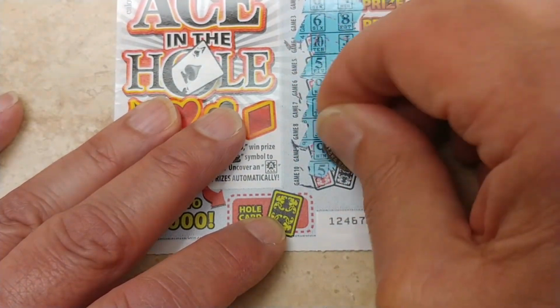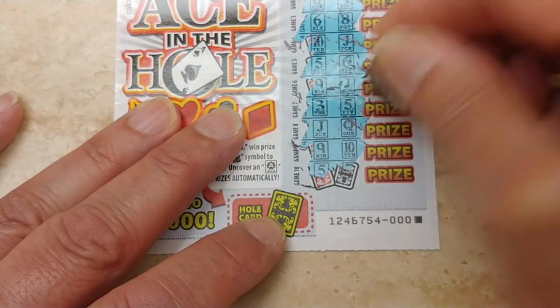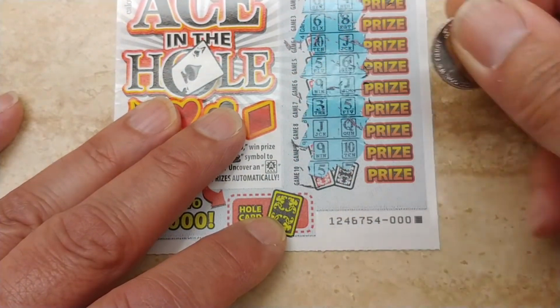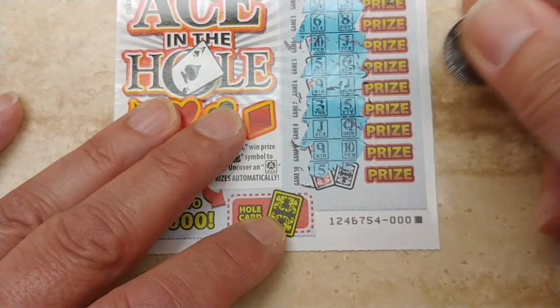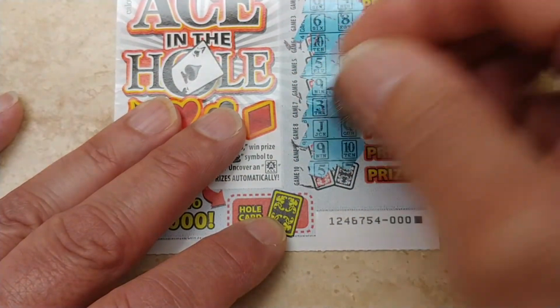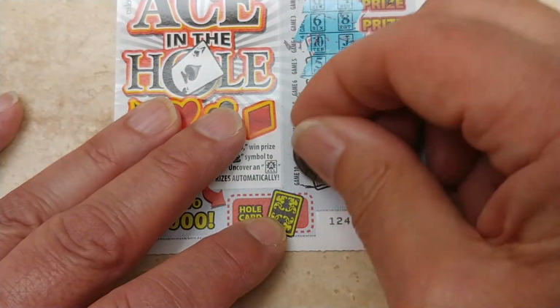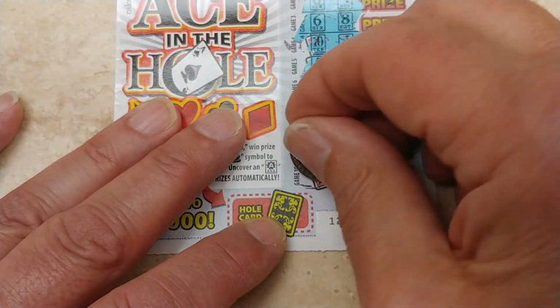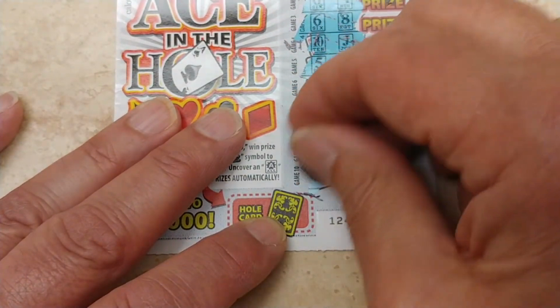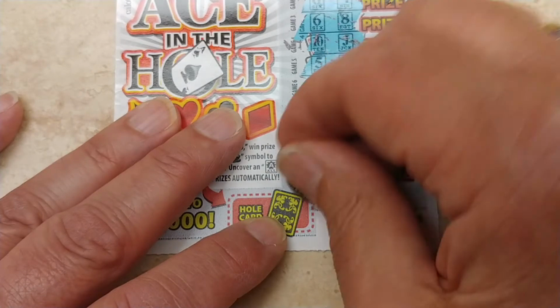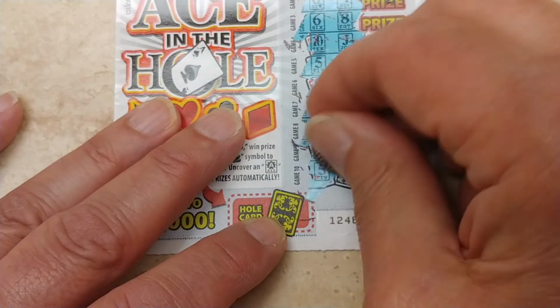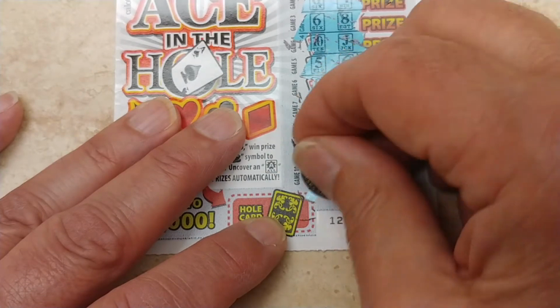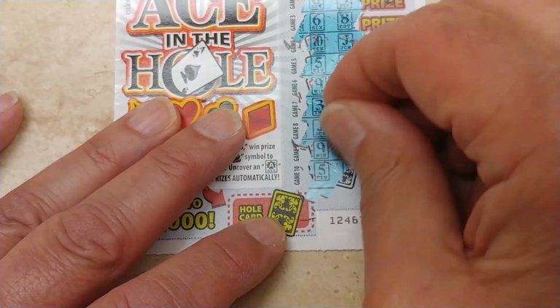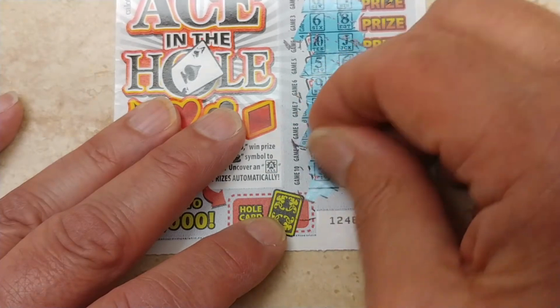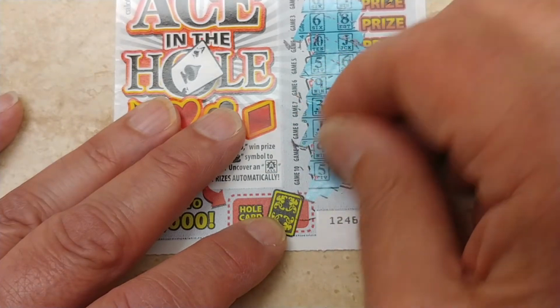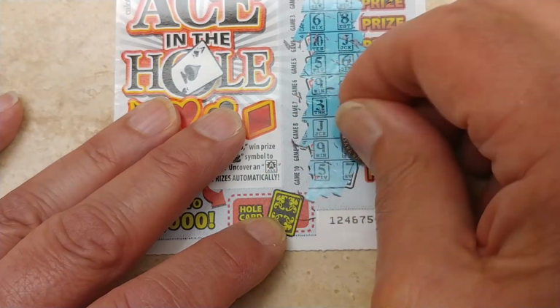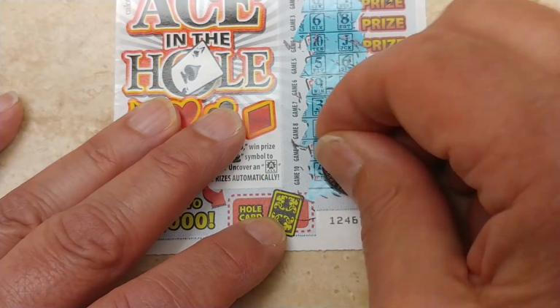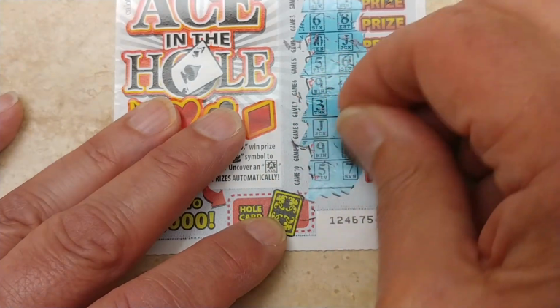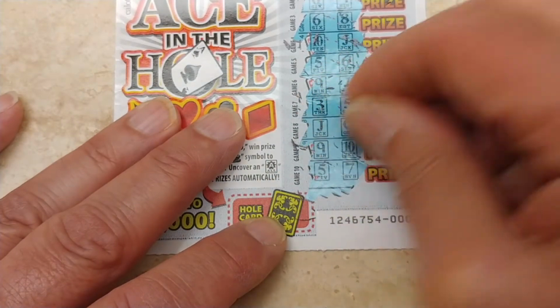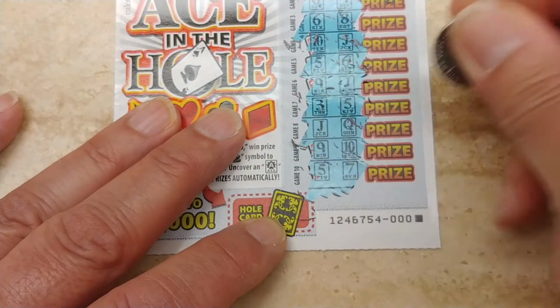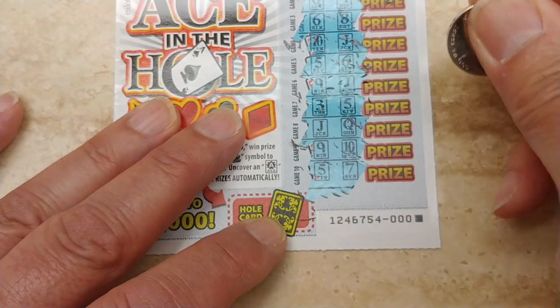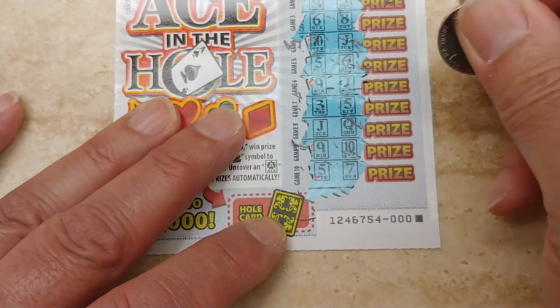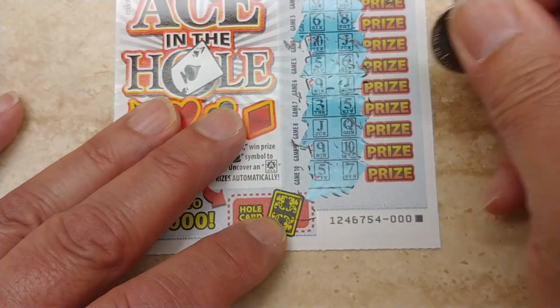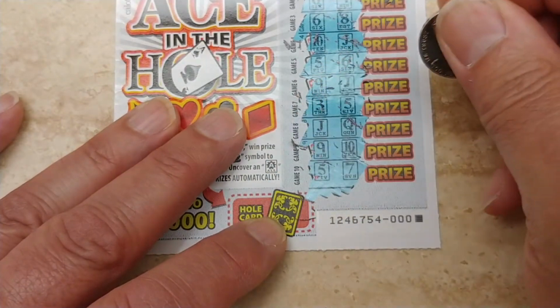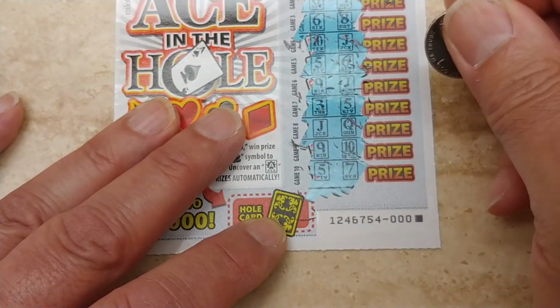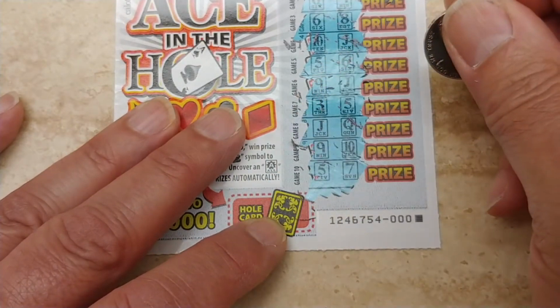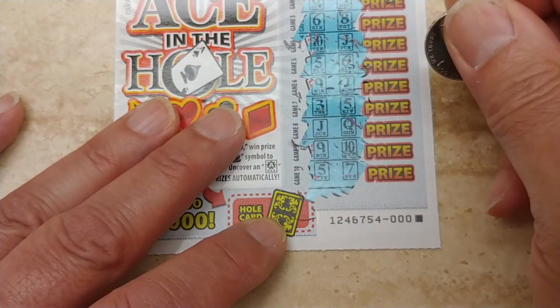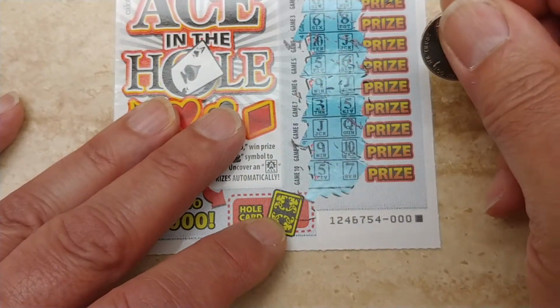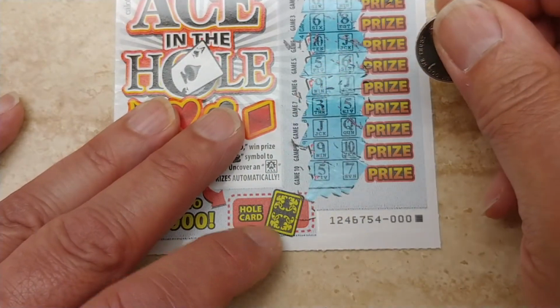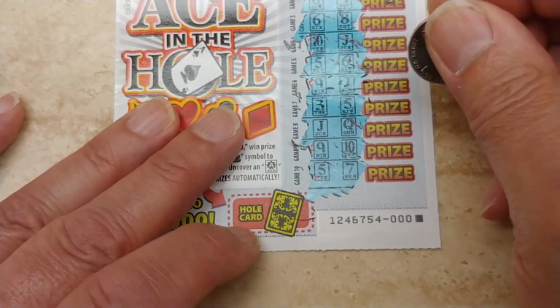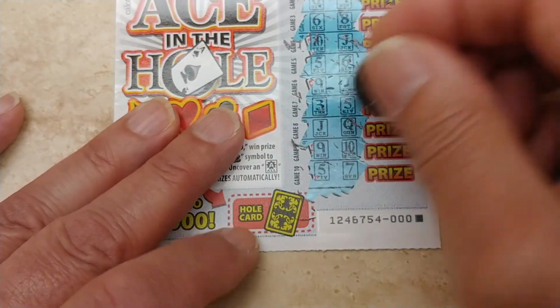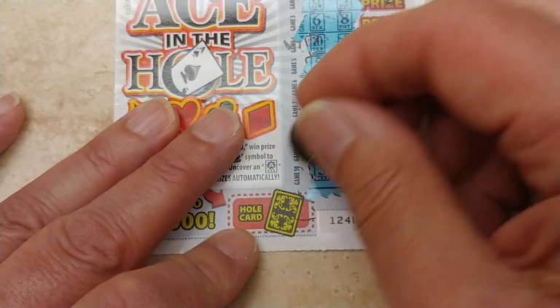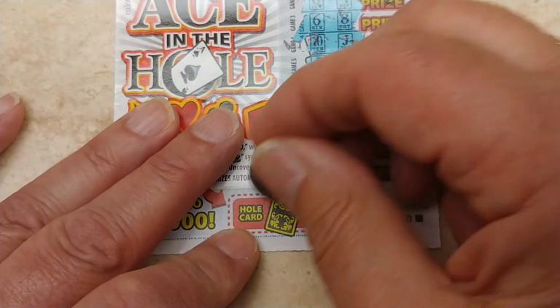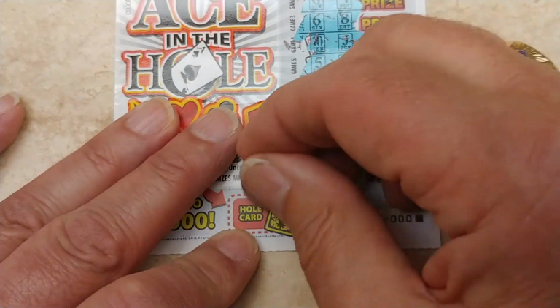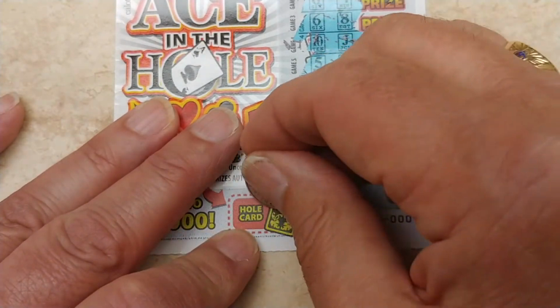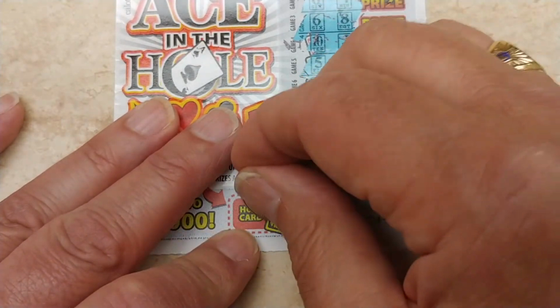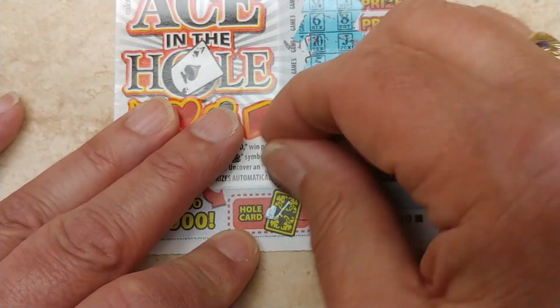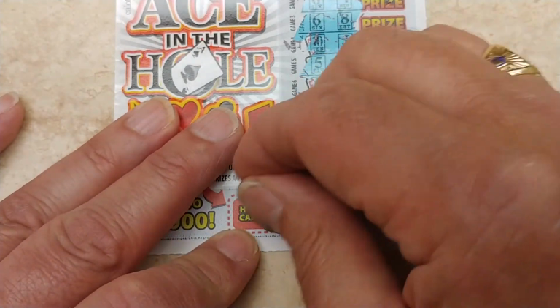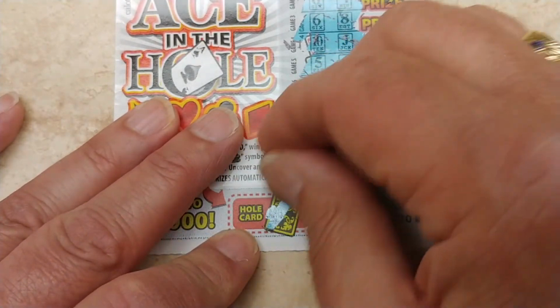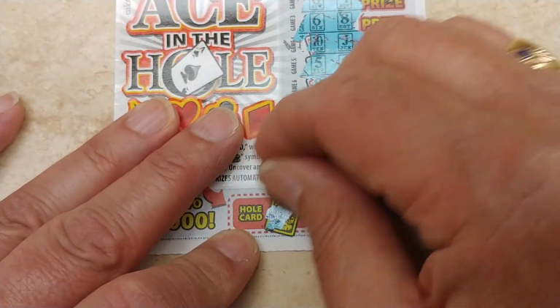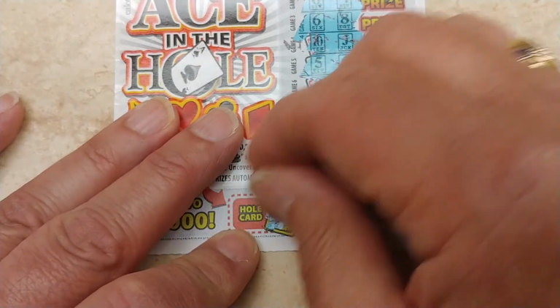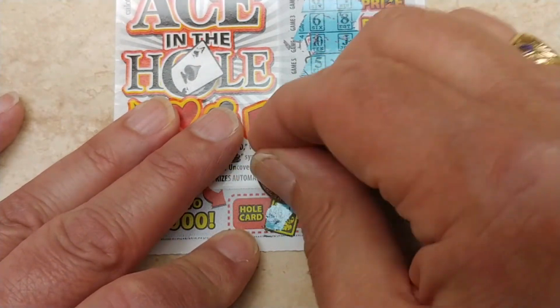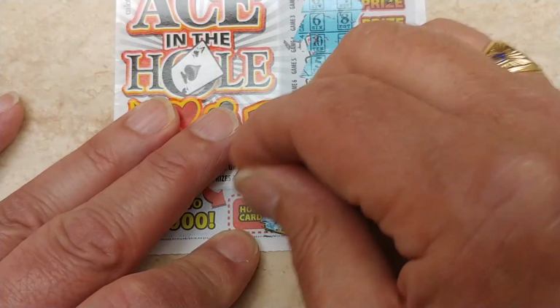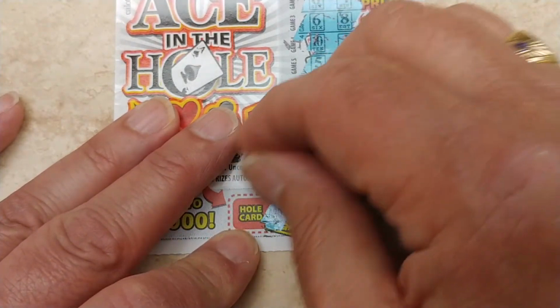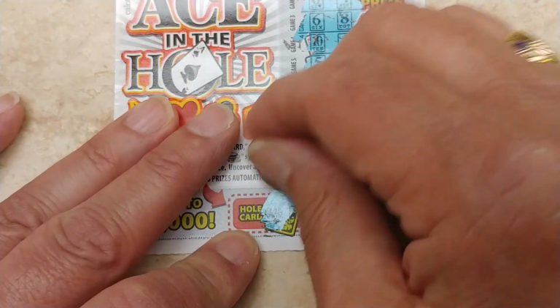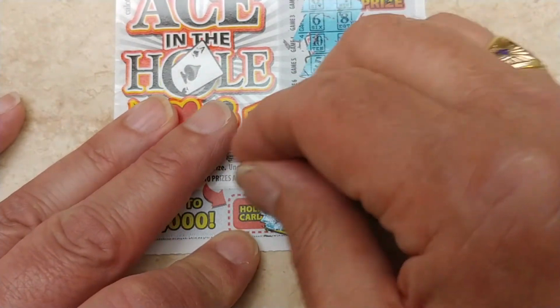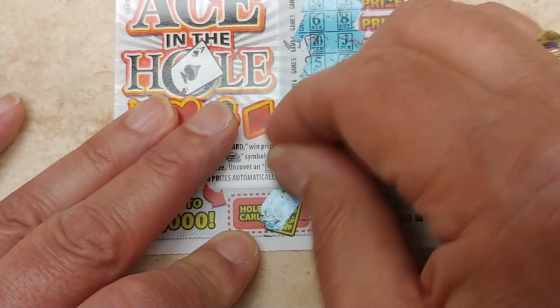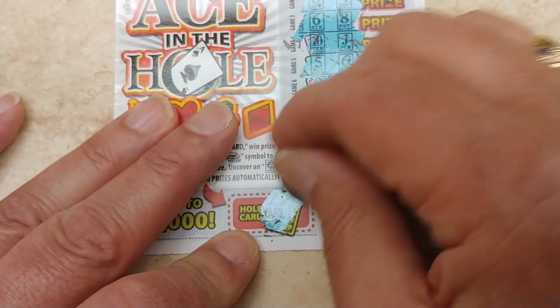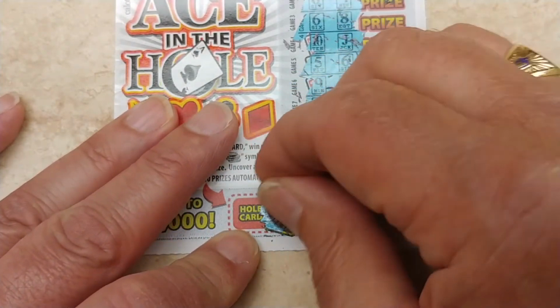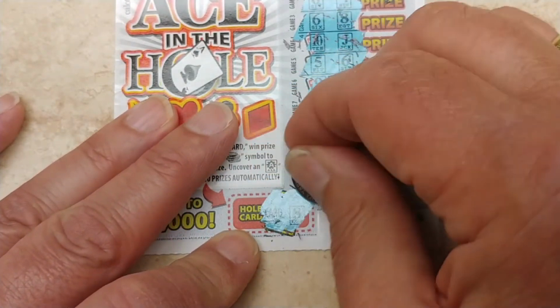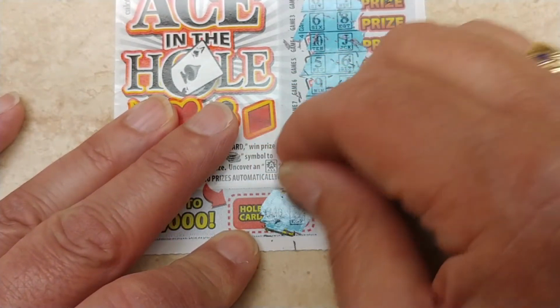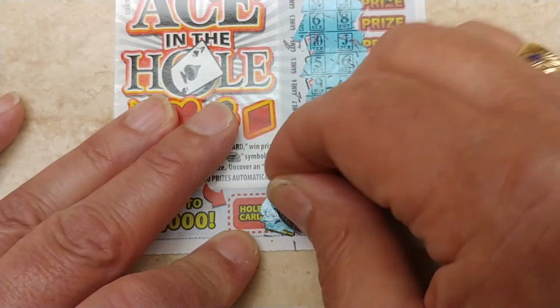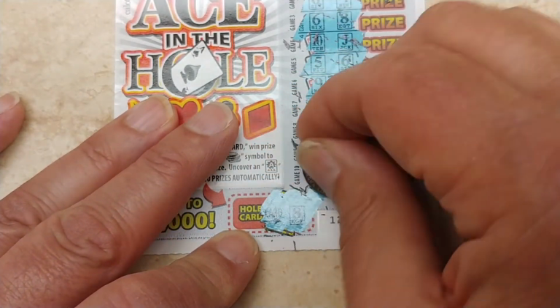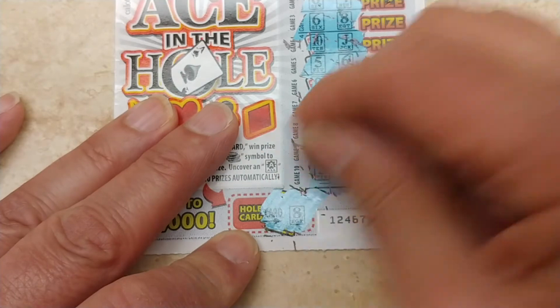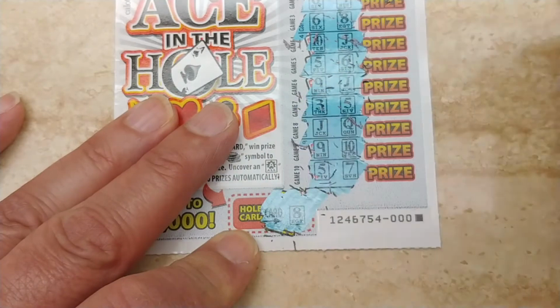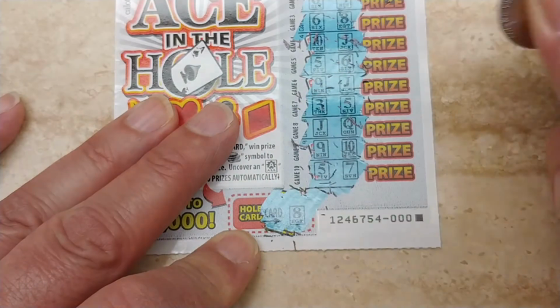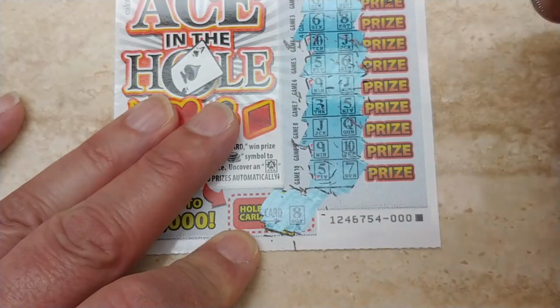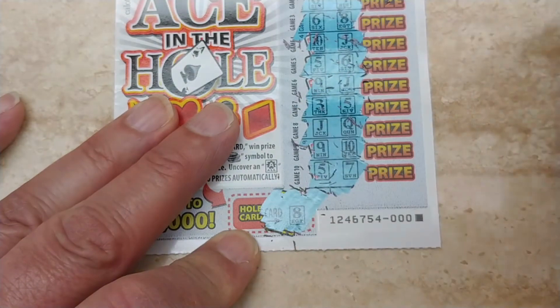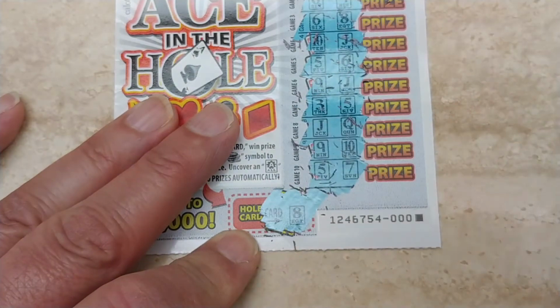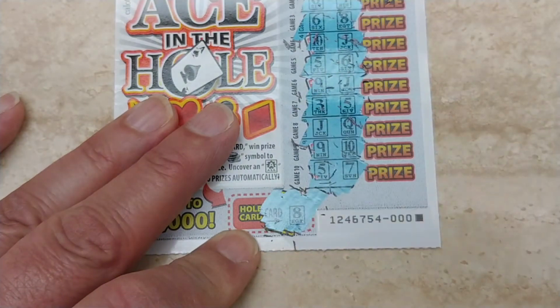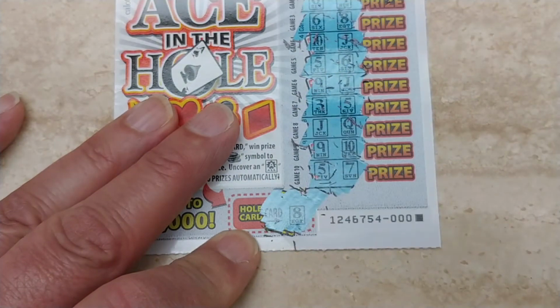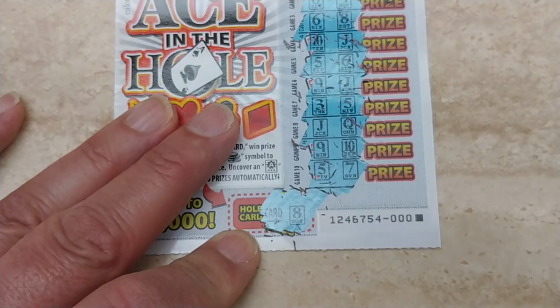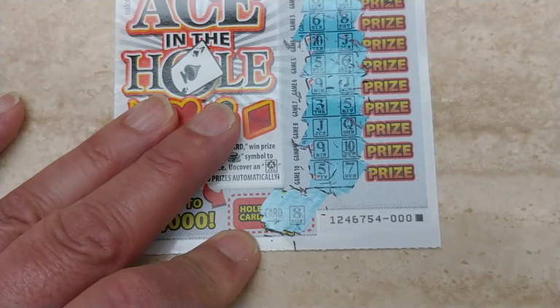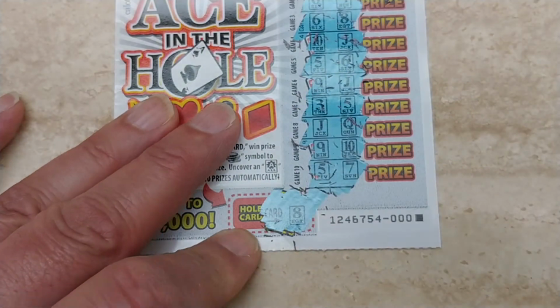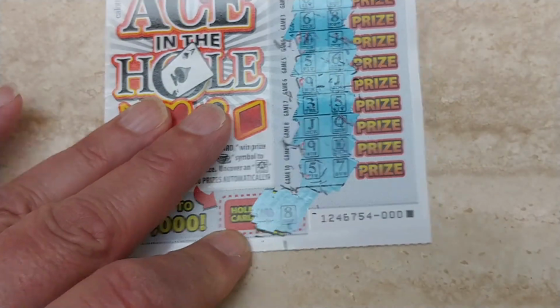9, 10, 5, 7 — so nothing there. And do we get an ace? No, we got an 8.